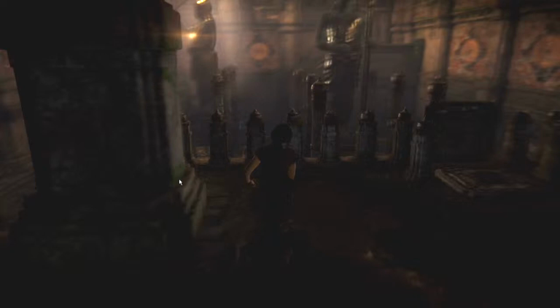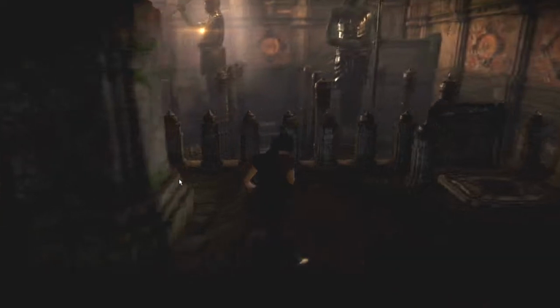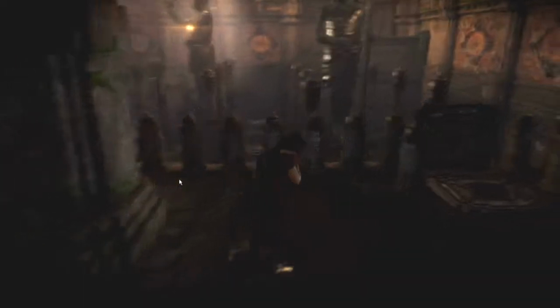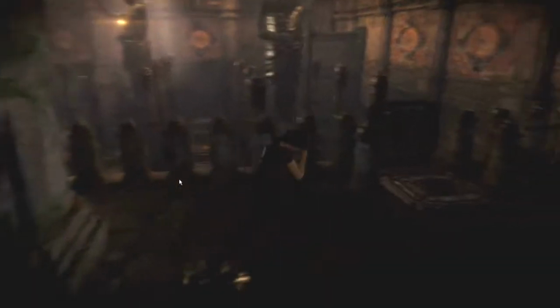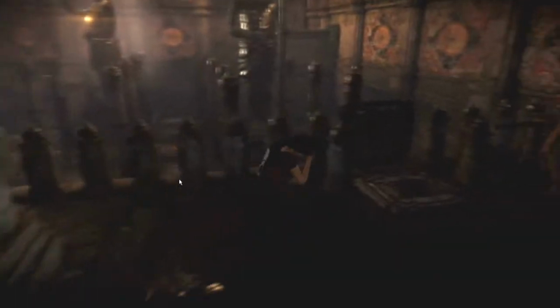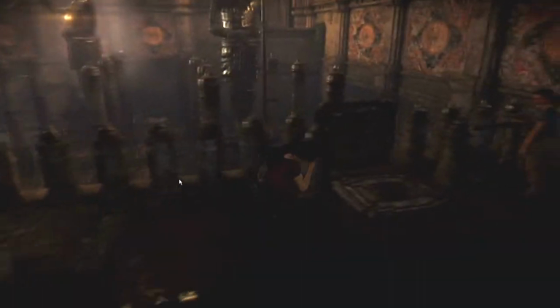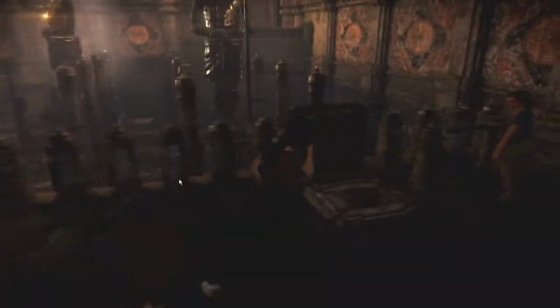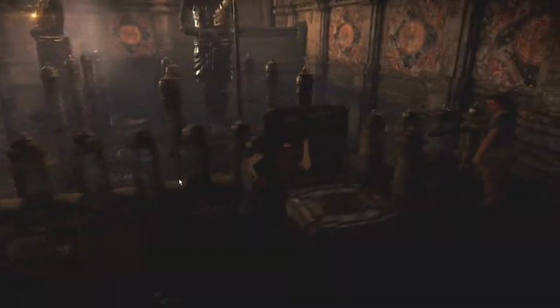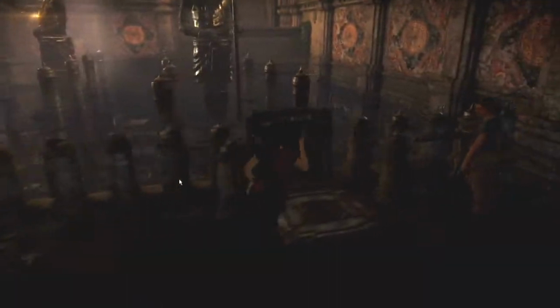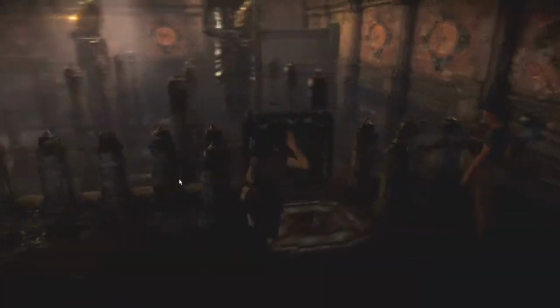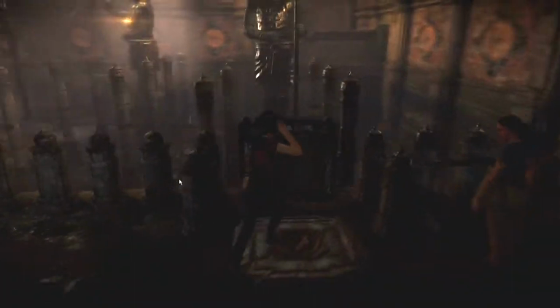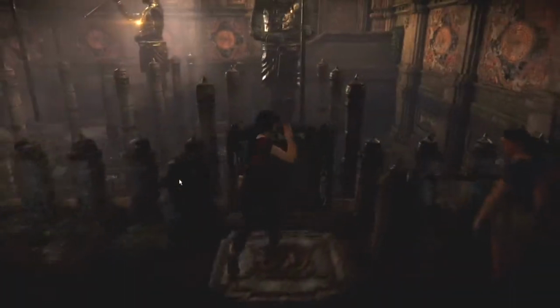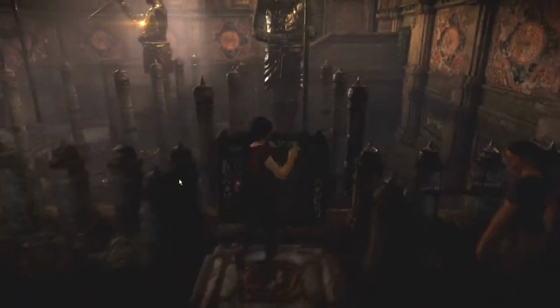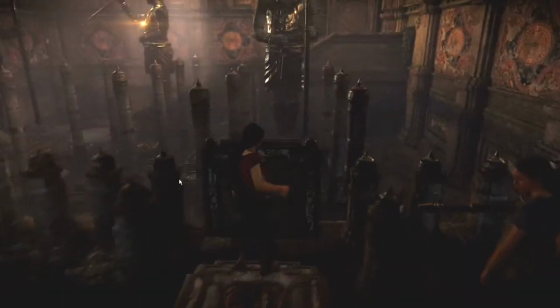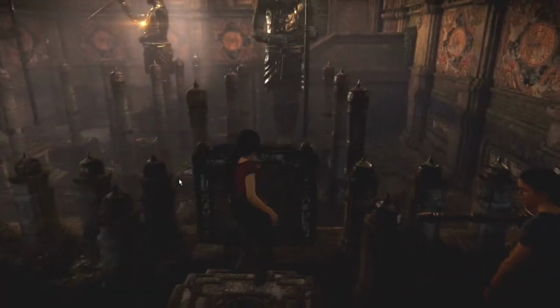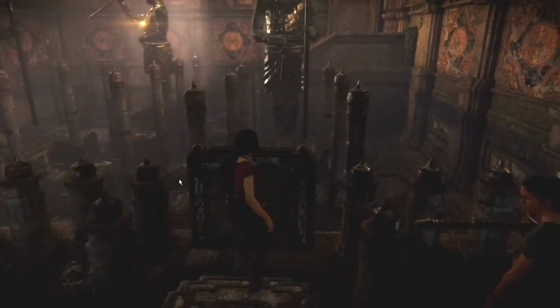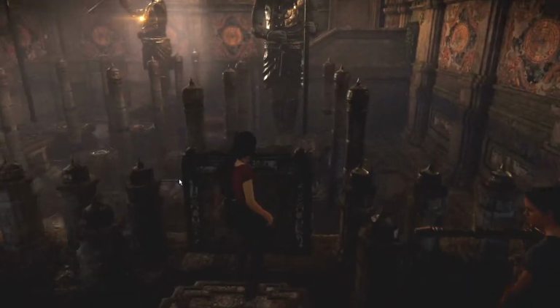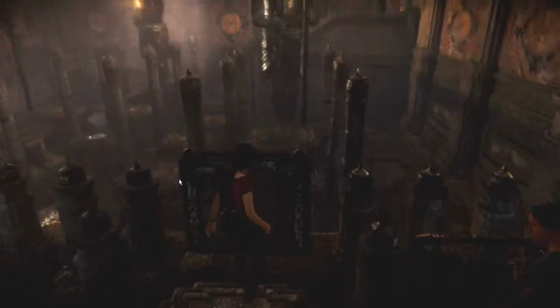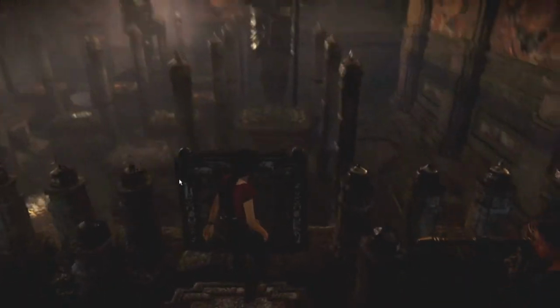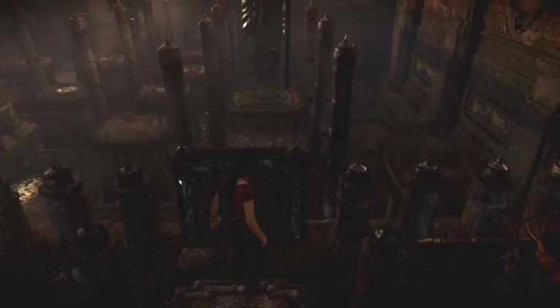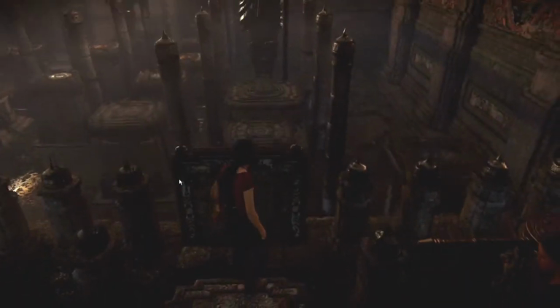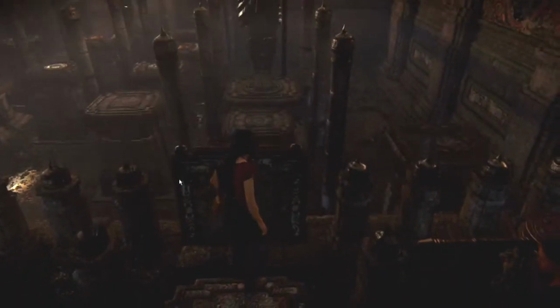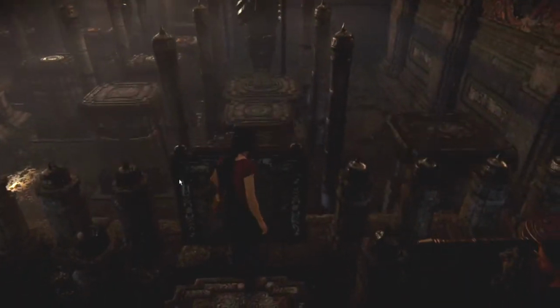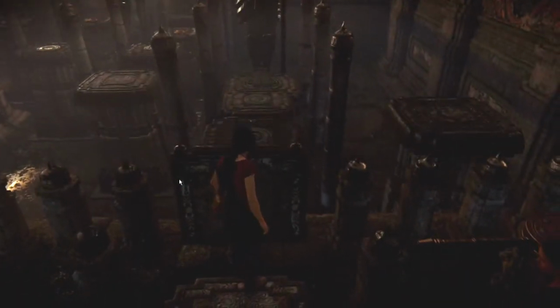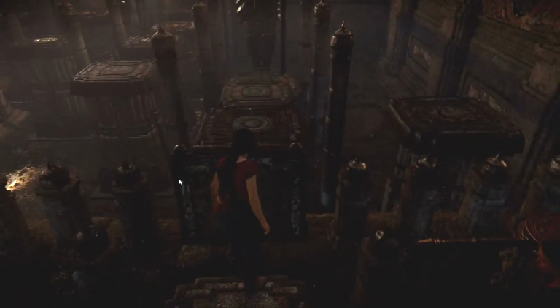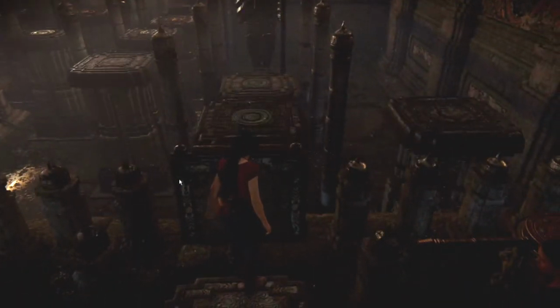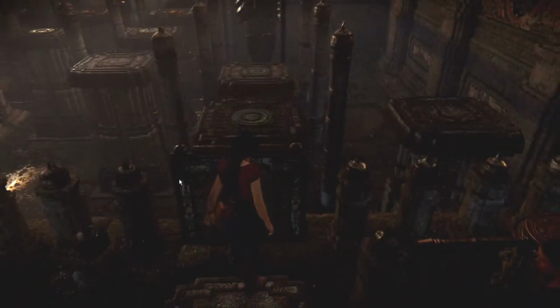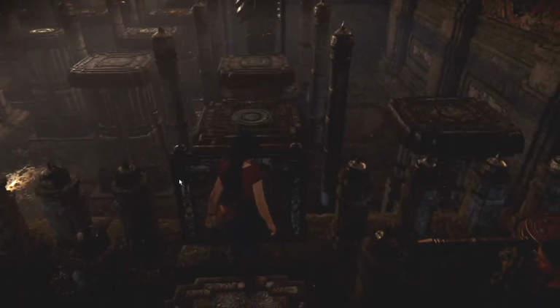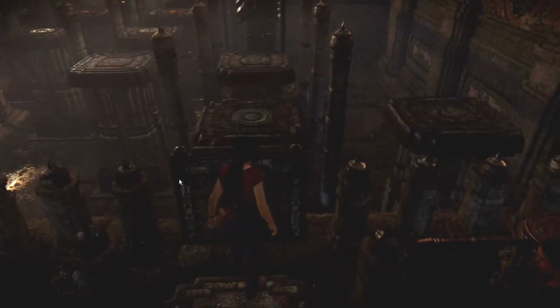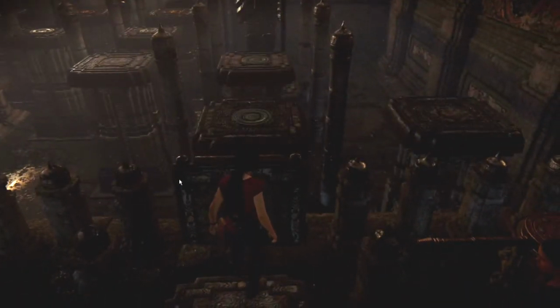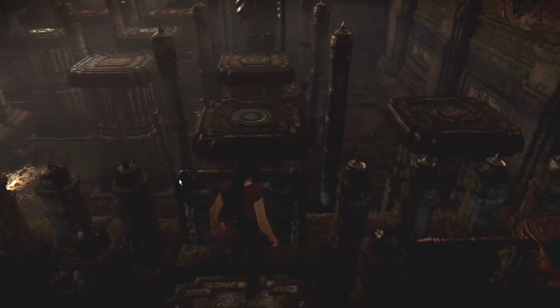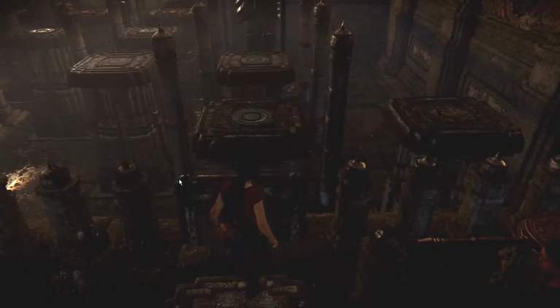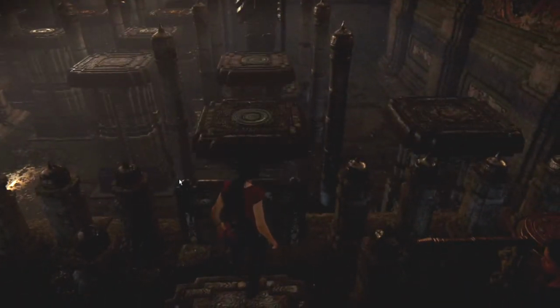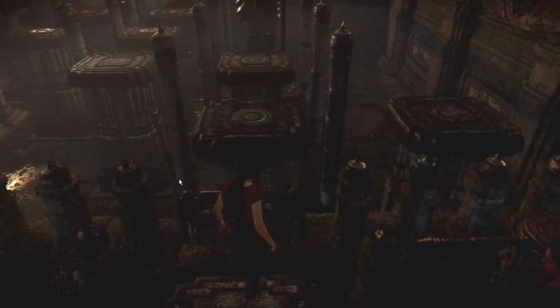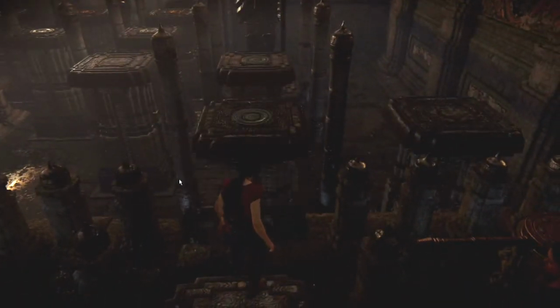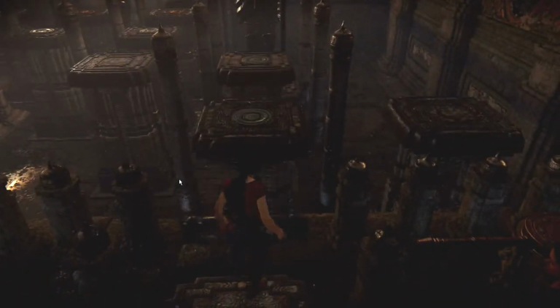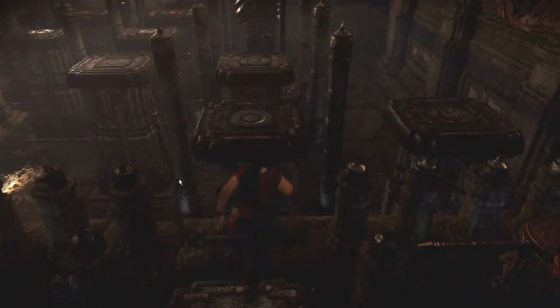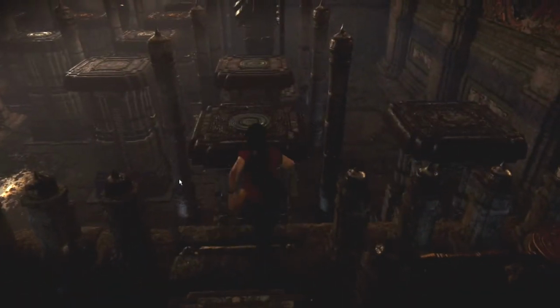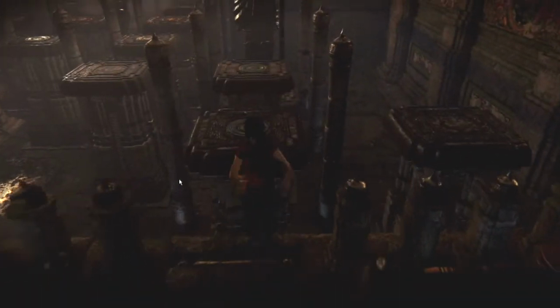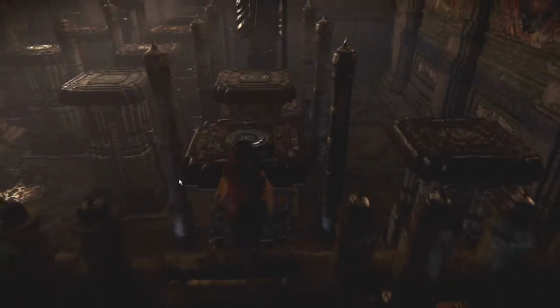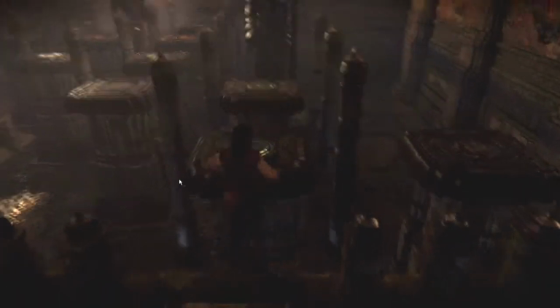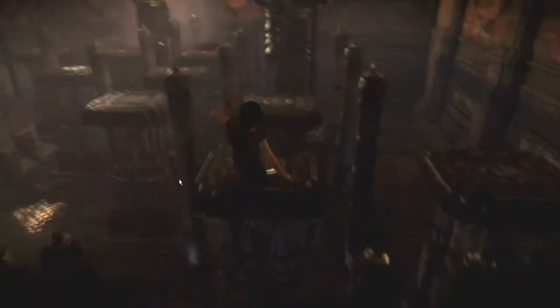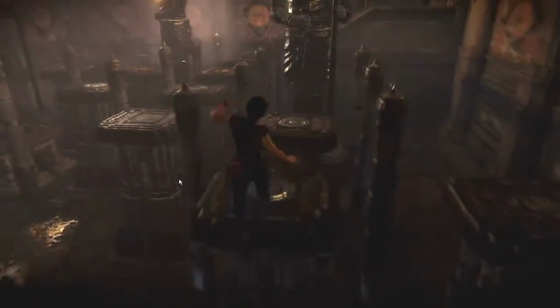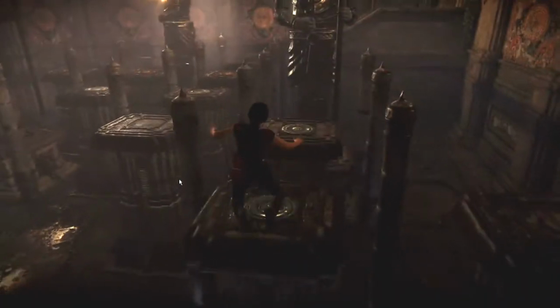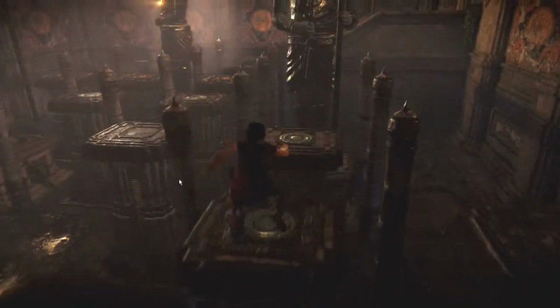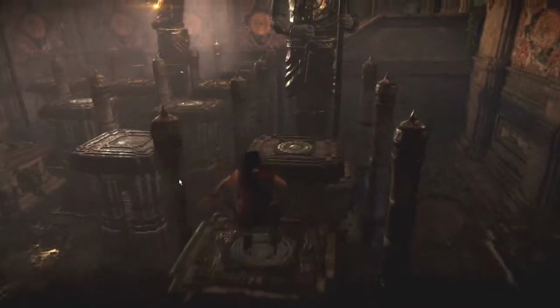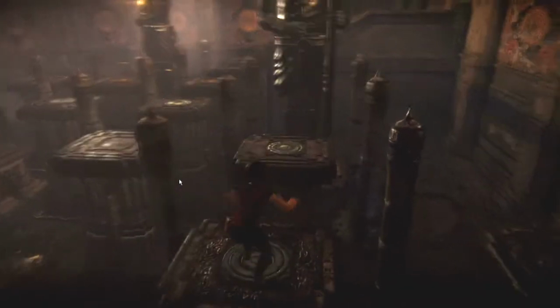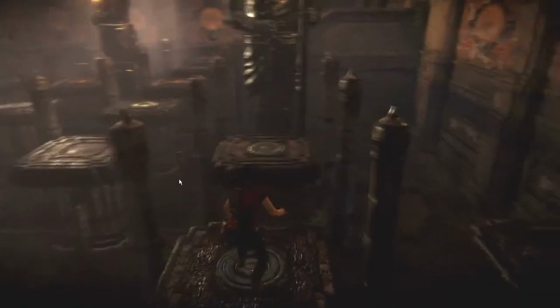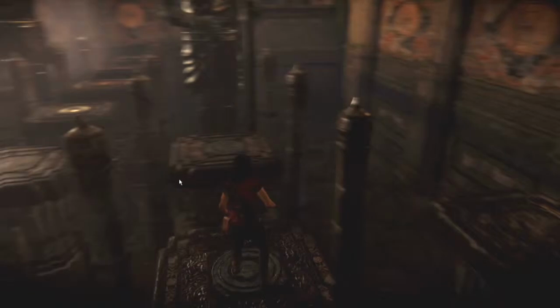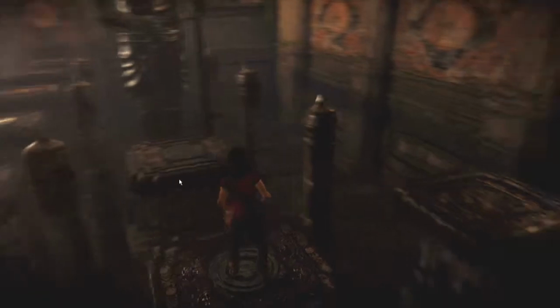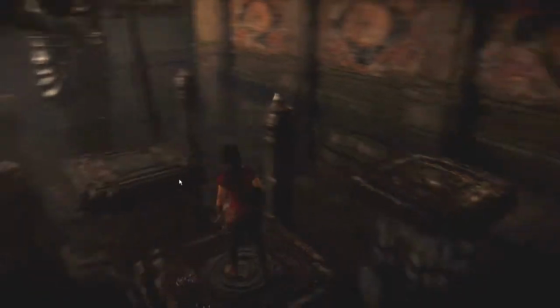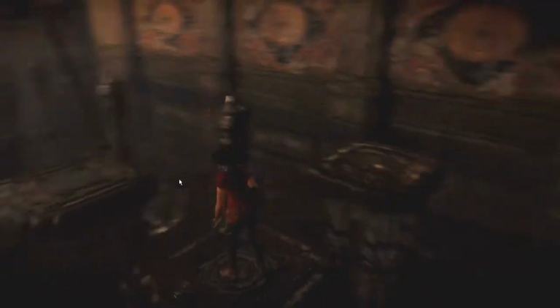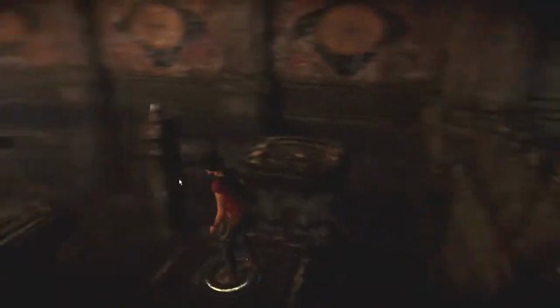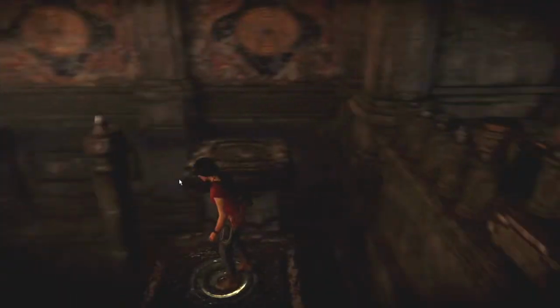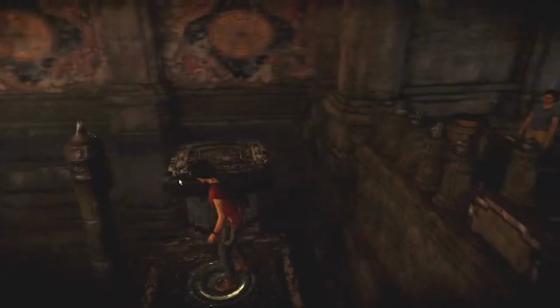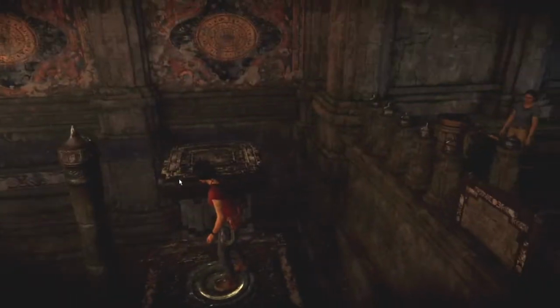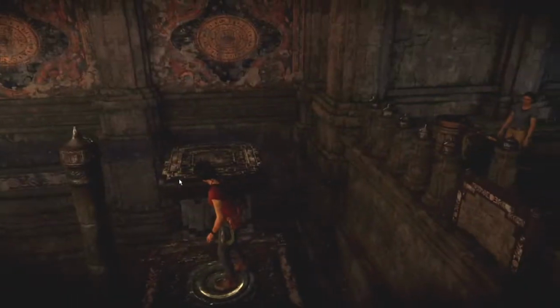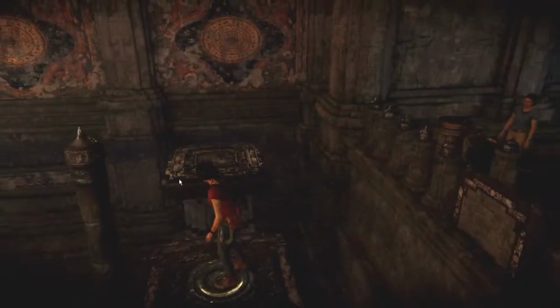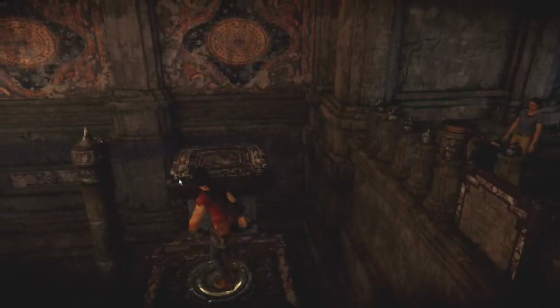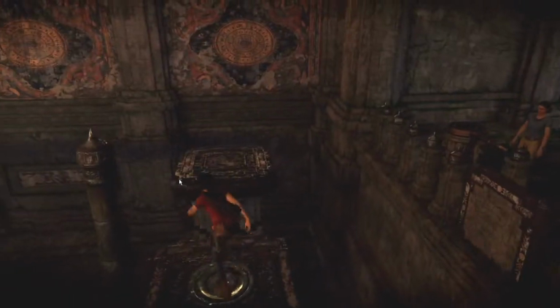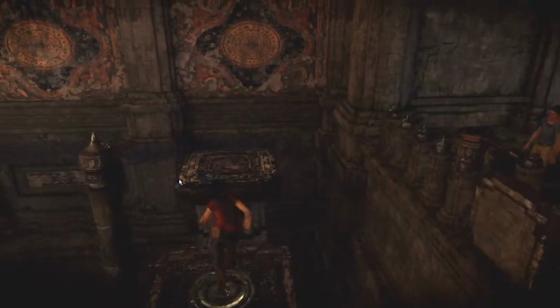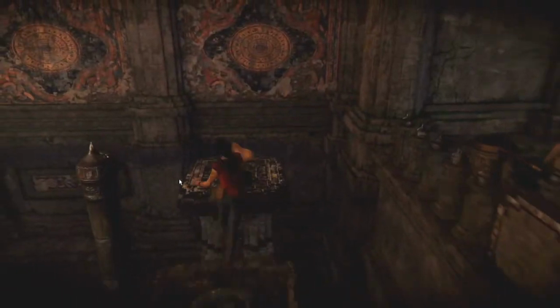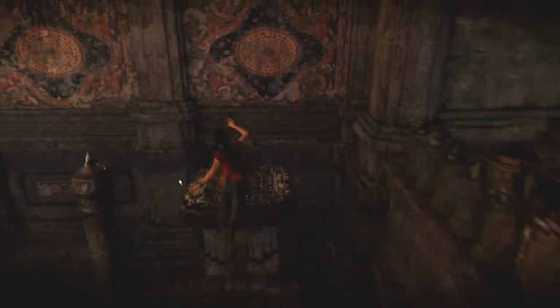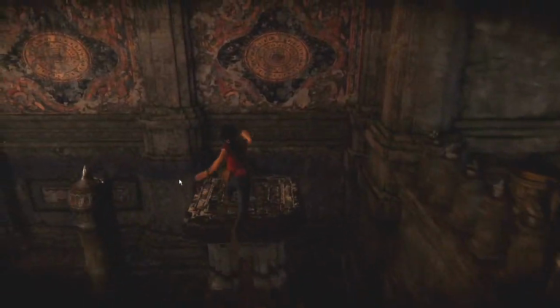To solve the second status puzzle at the cliff in Thor, the Western Ghats, in Uncharted: The Lost Legacy: